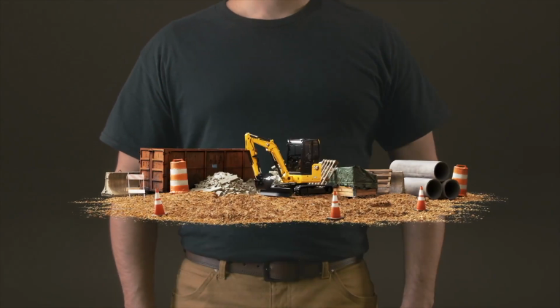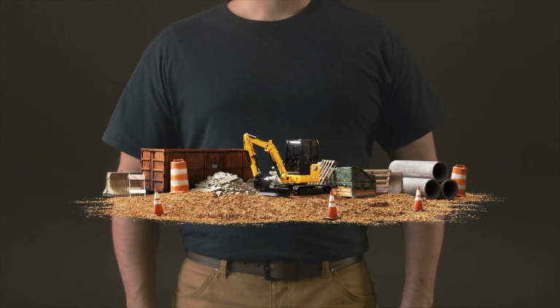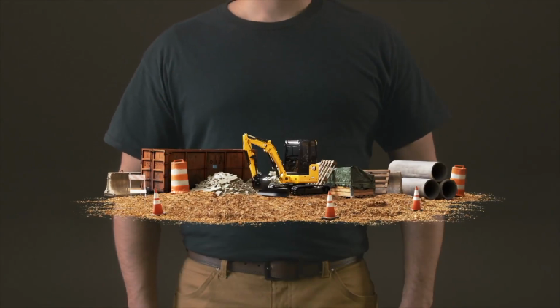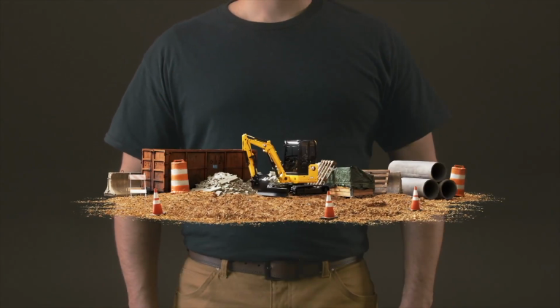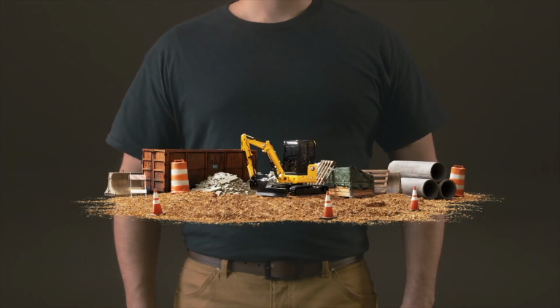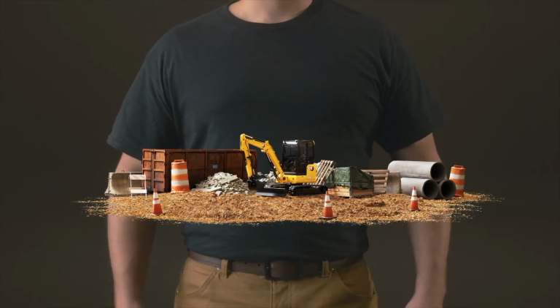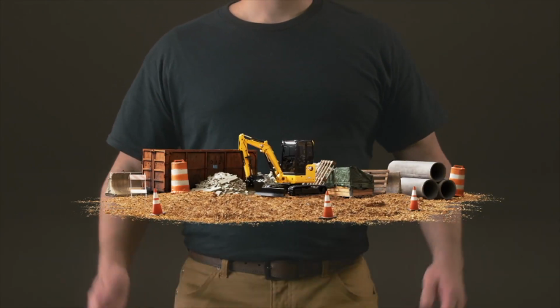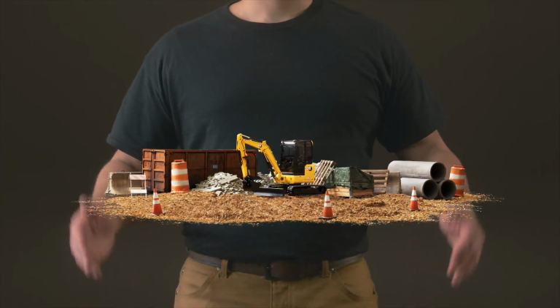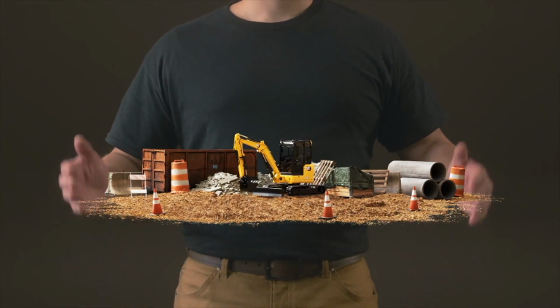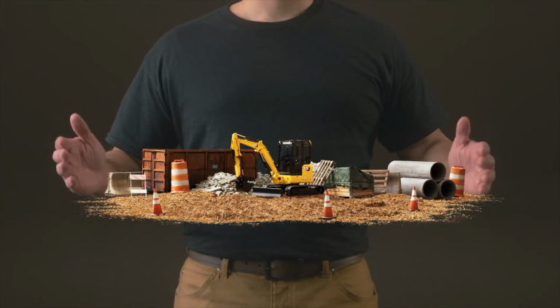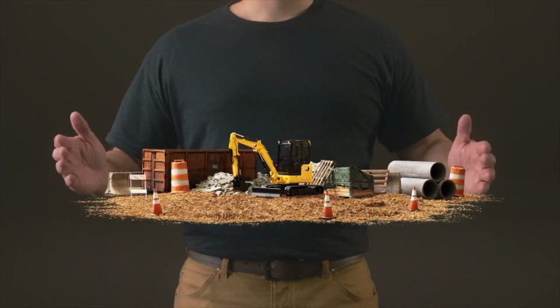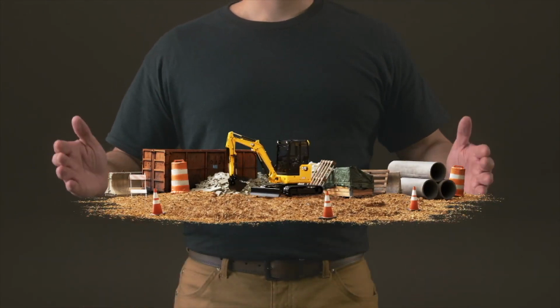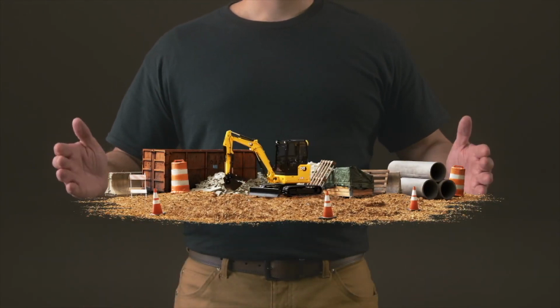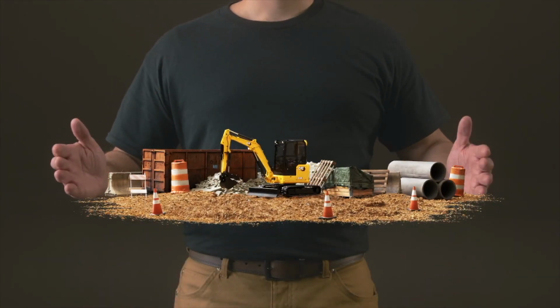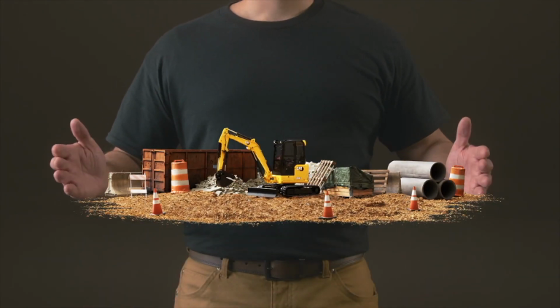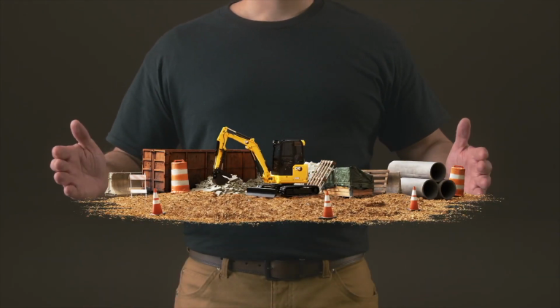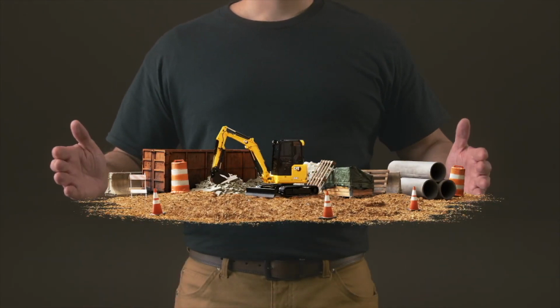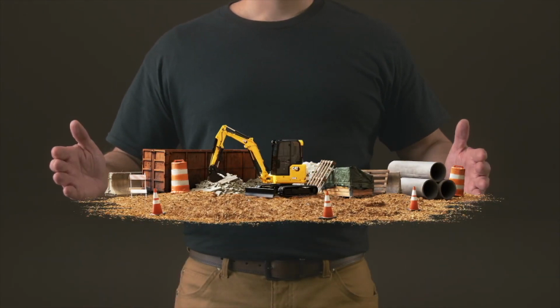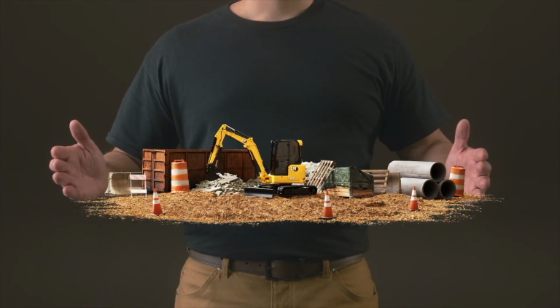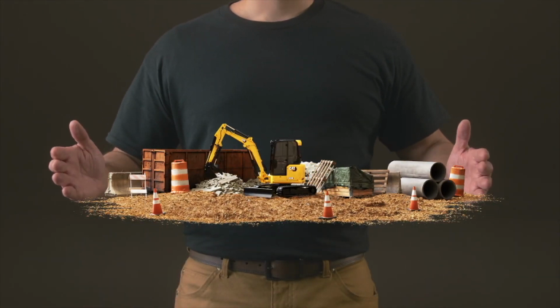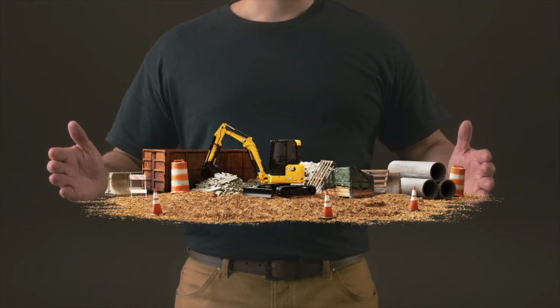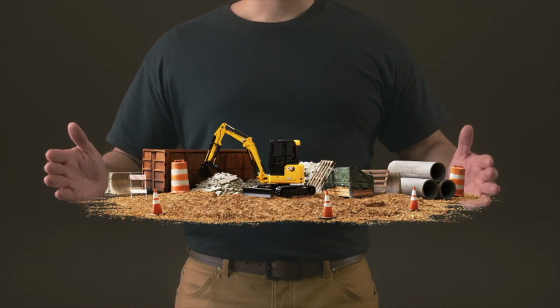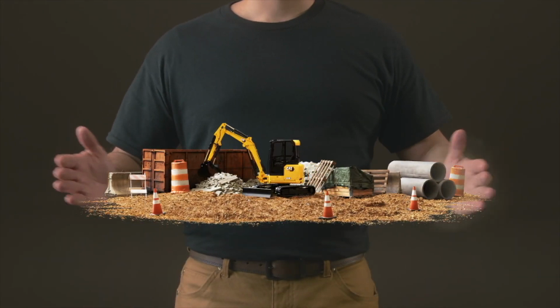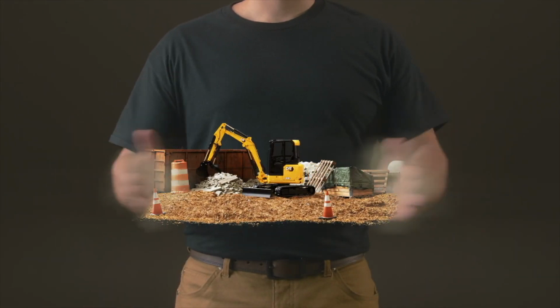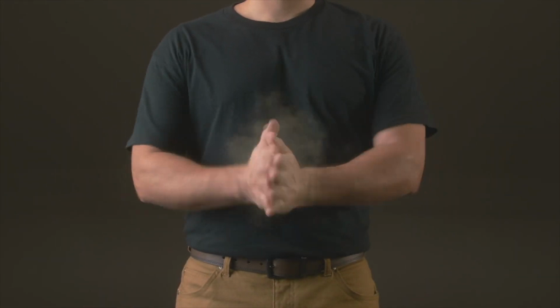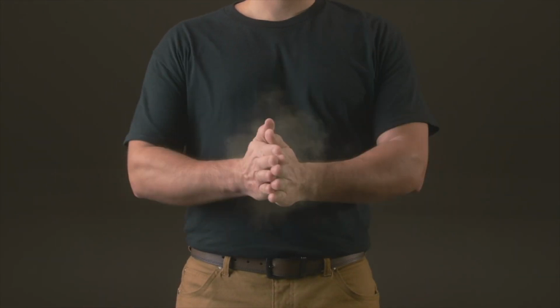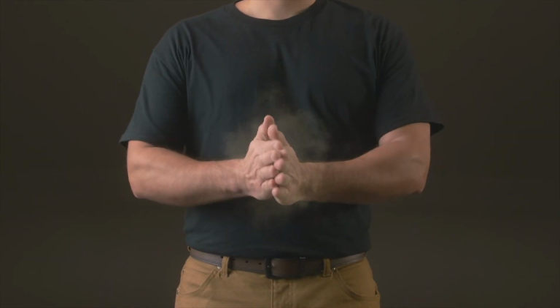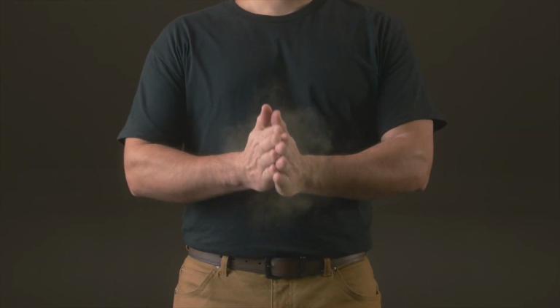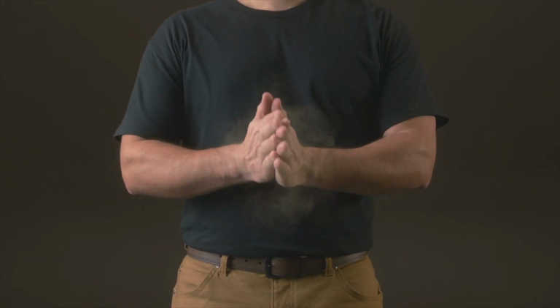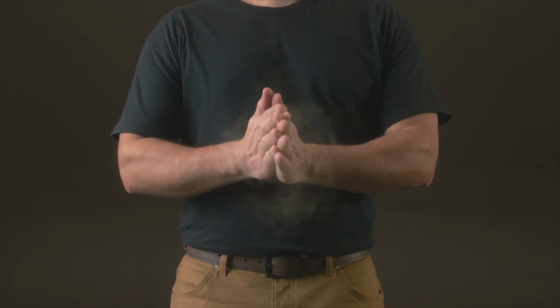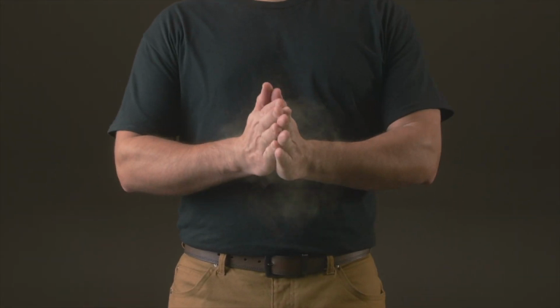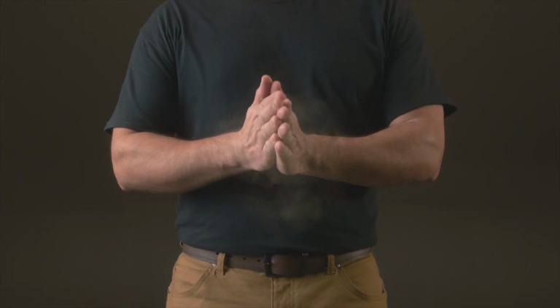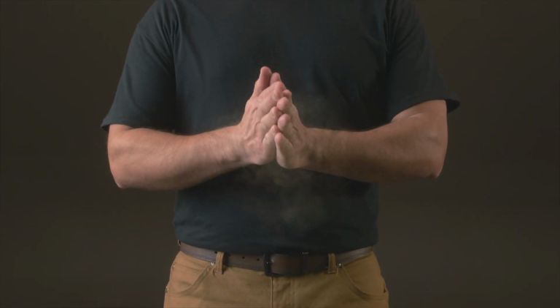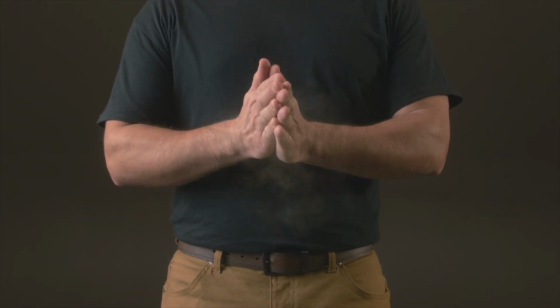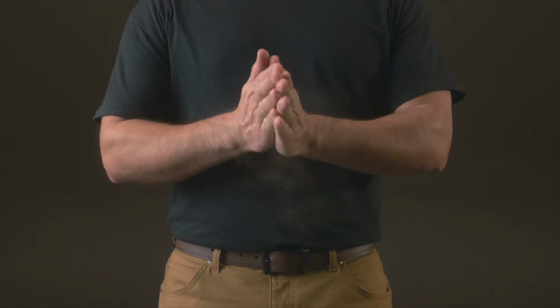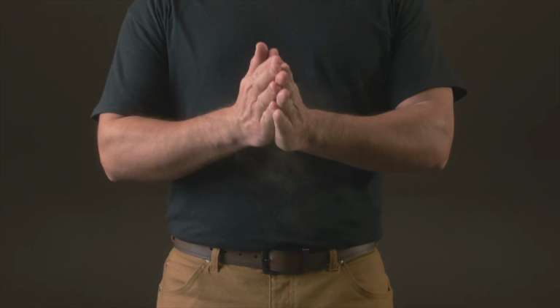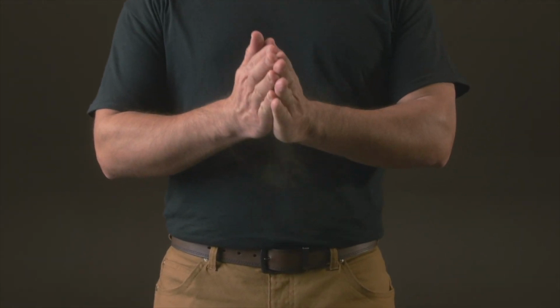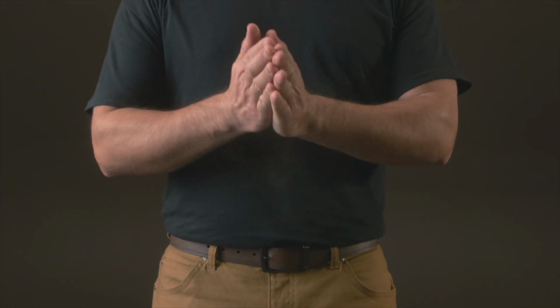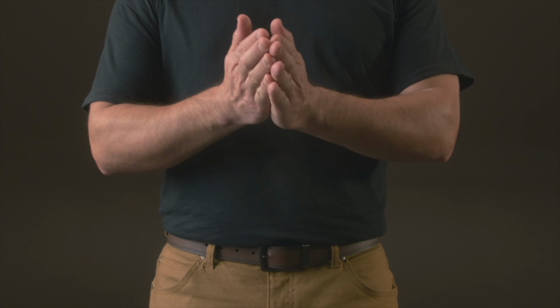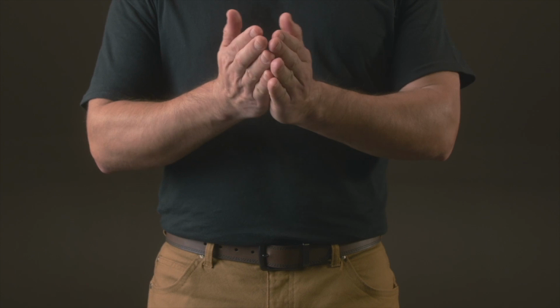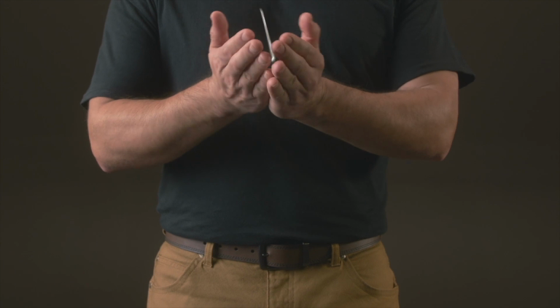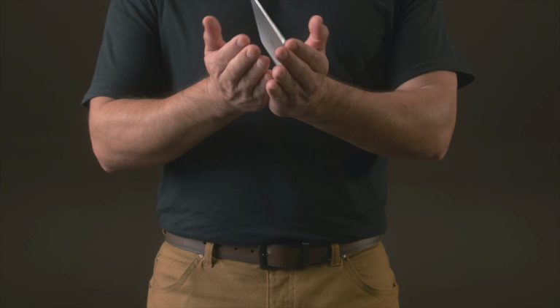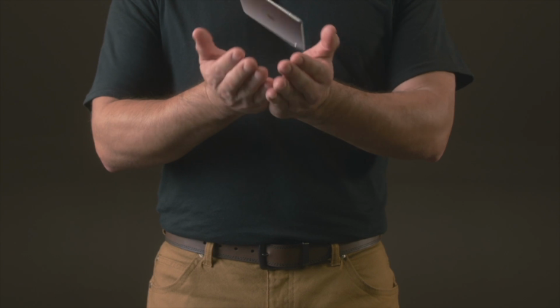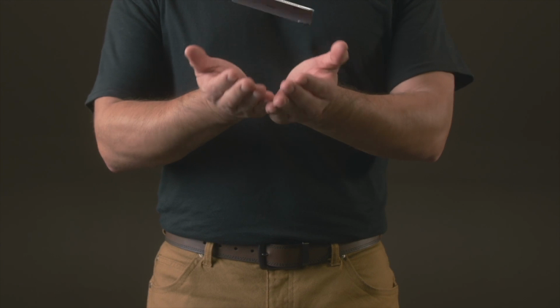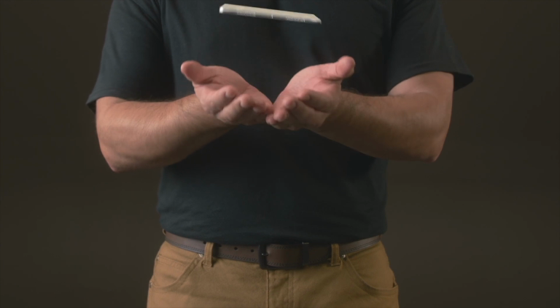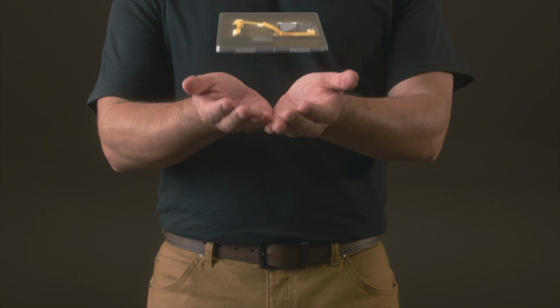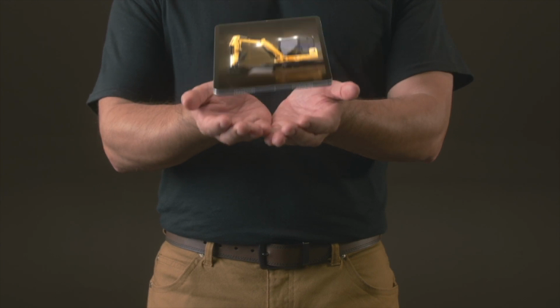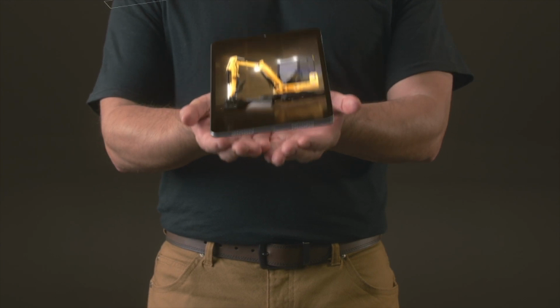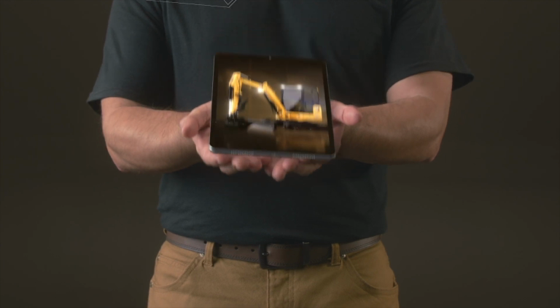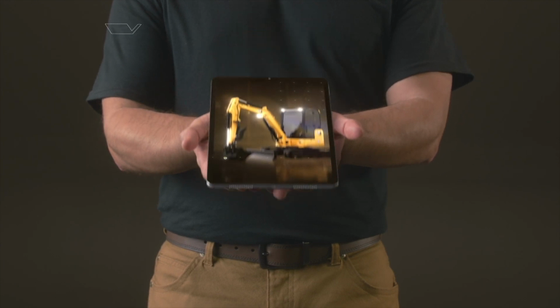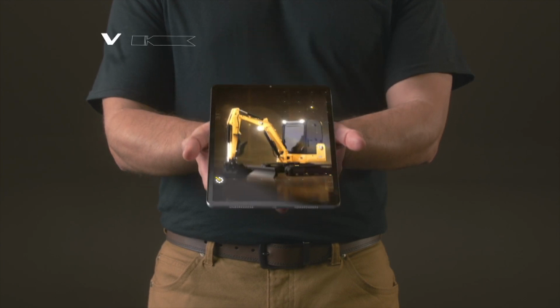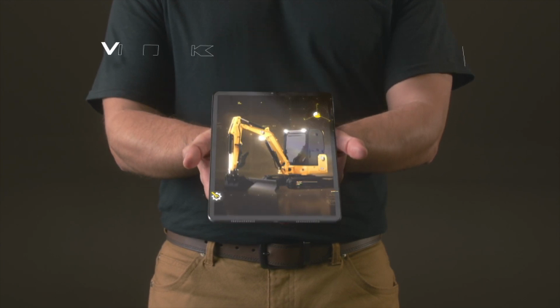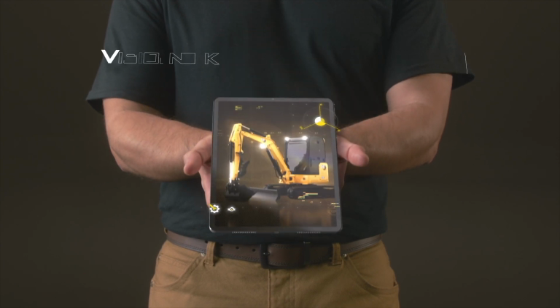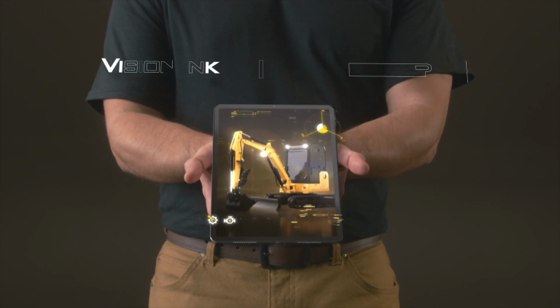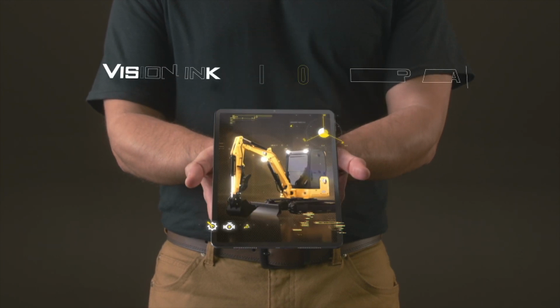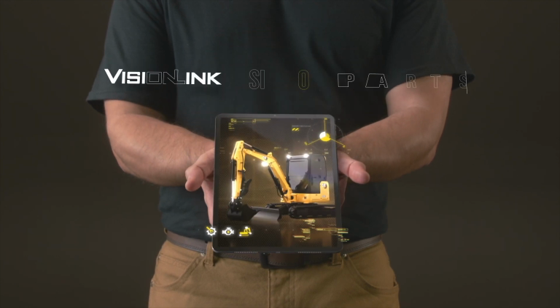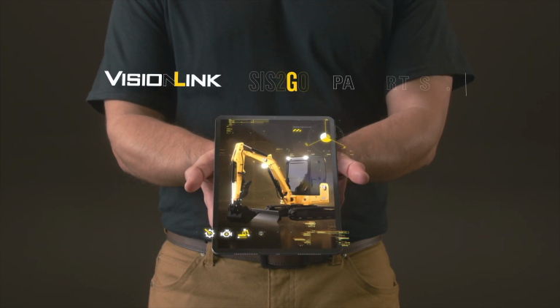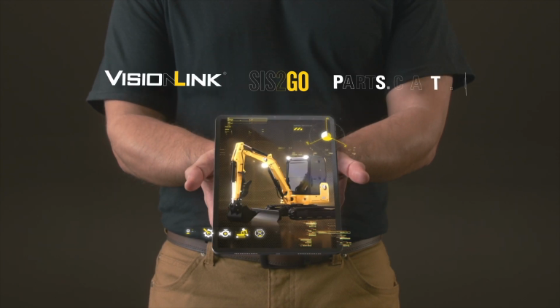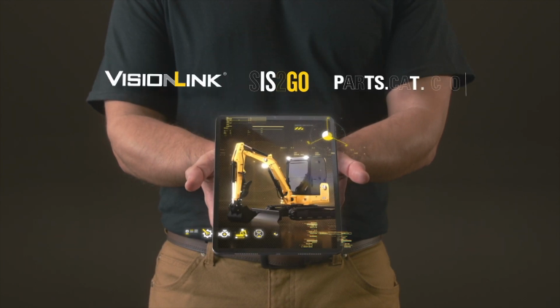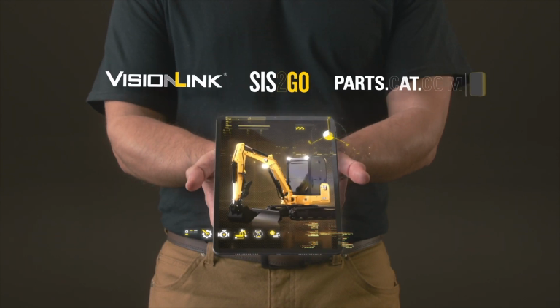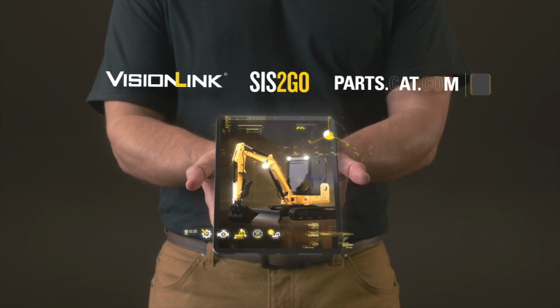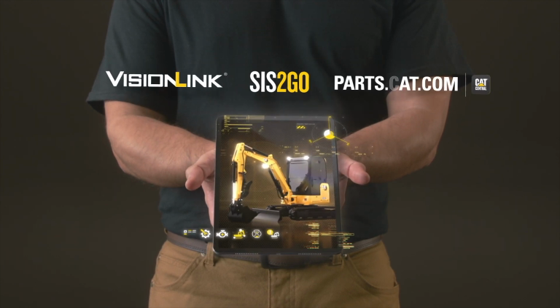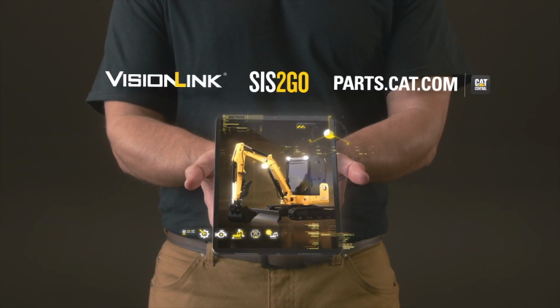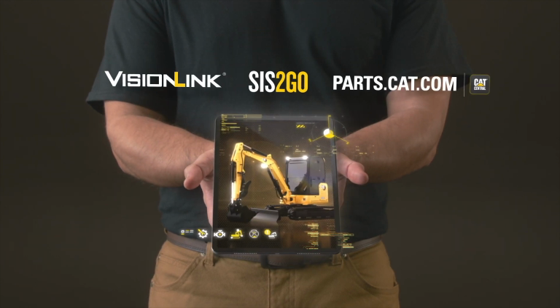Grab hold of customized solutions and support so you can keep doing the work that needs to get done — with the right tools in the palm of your hand.